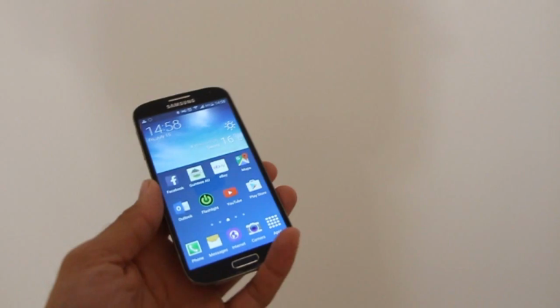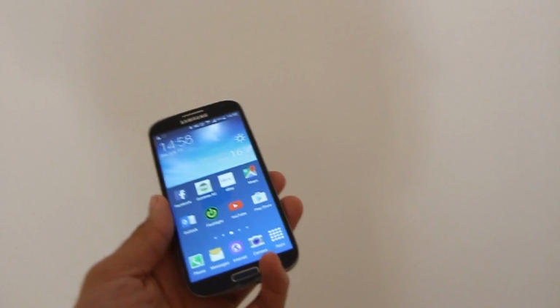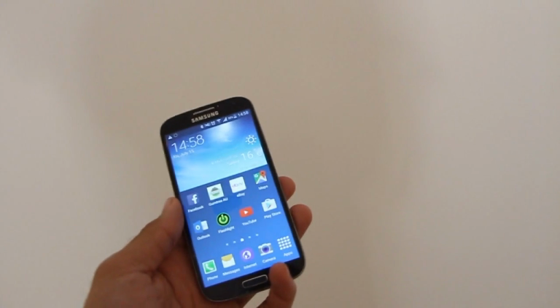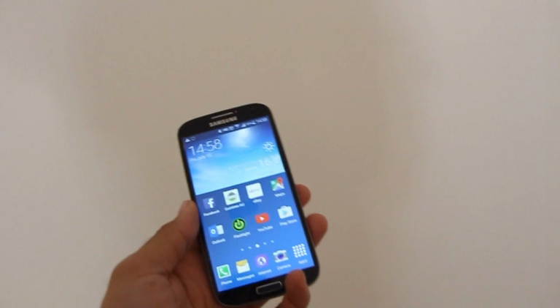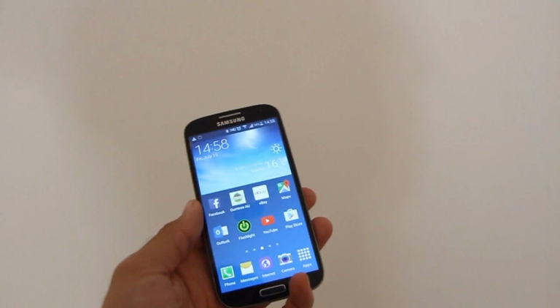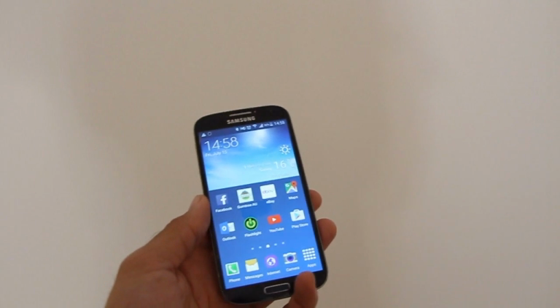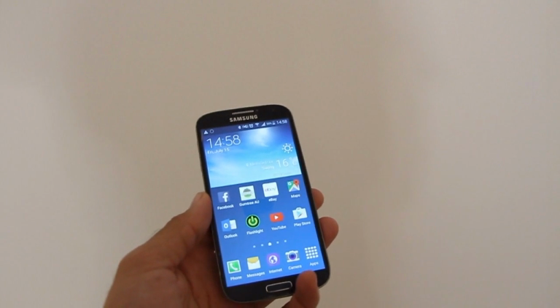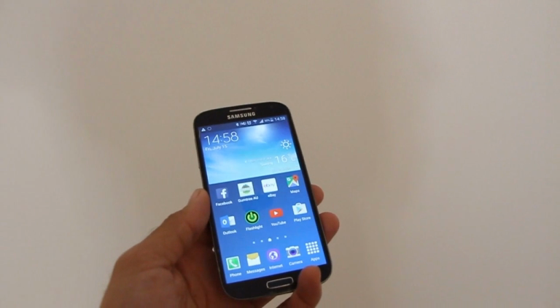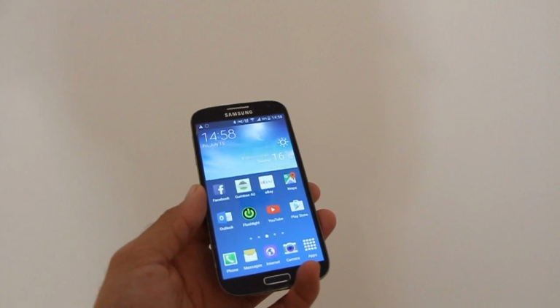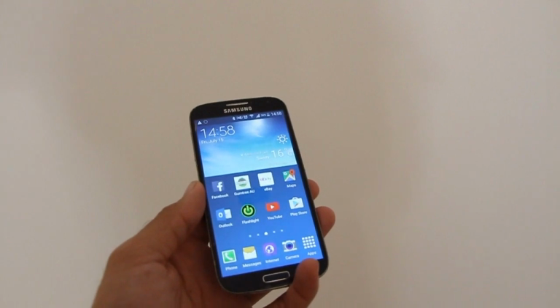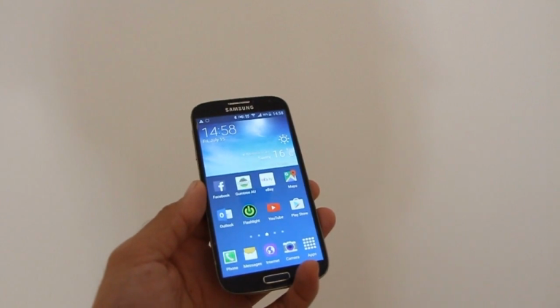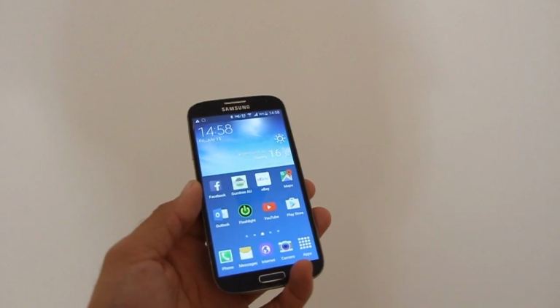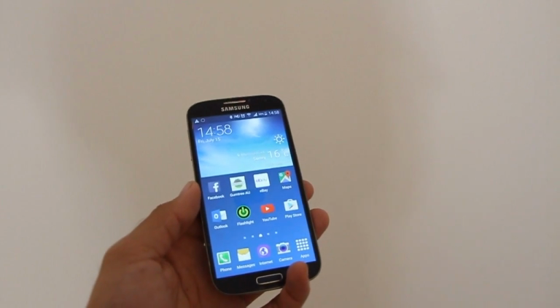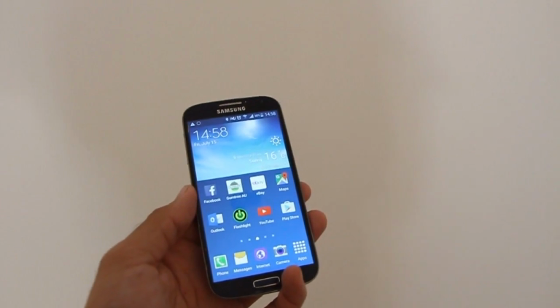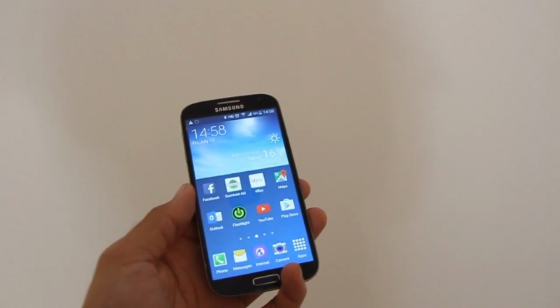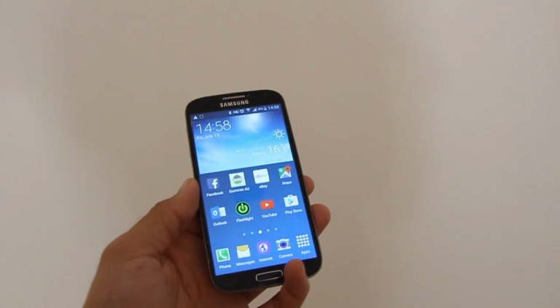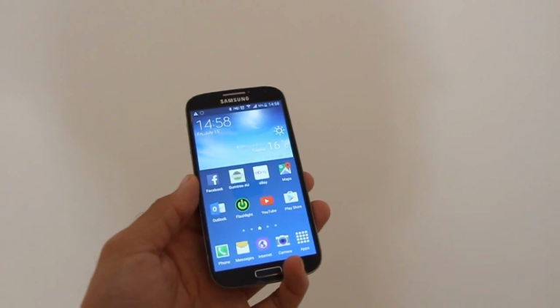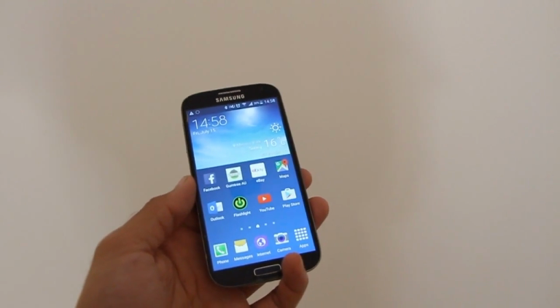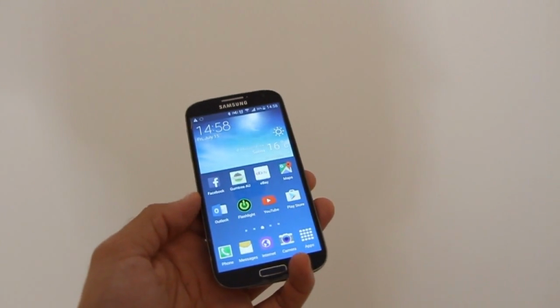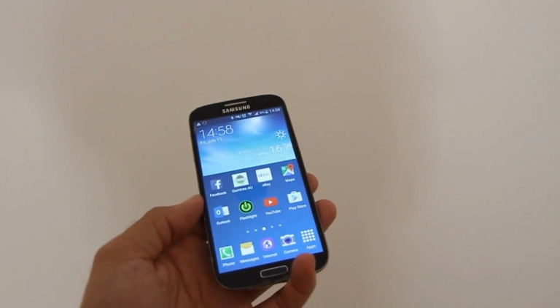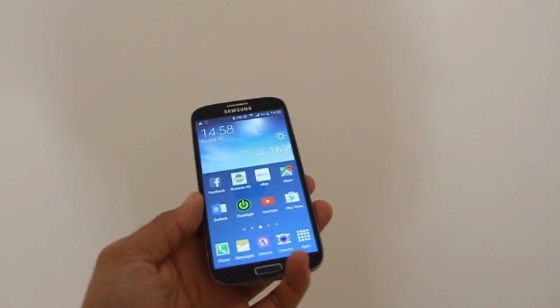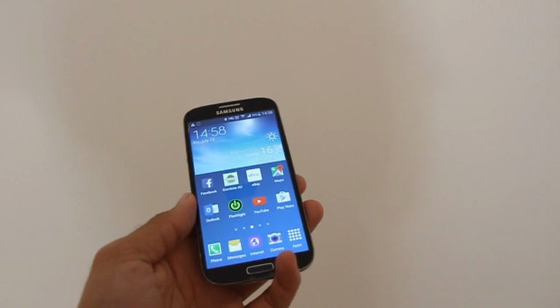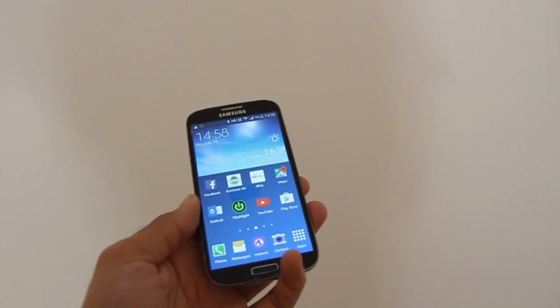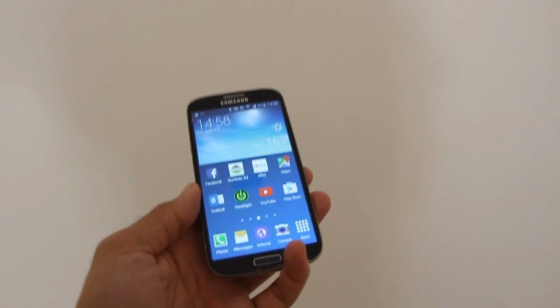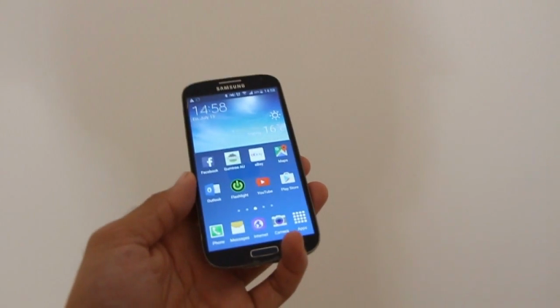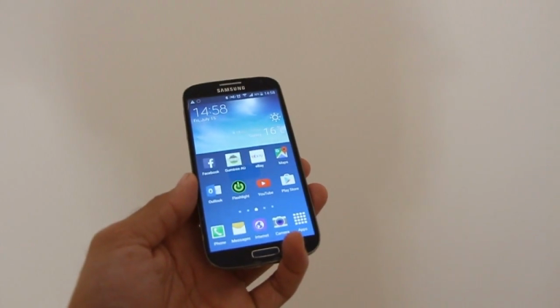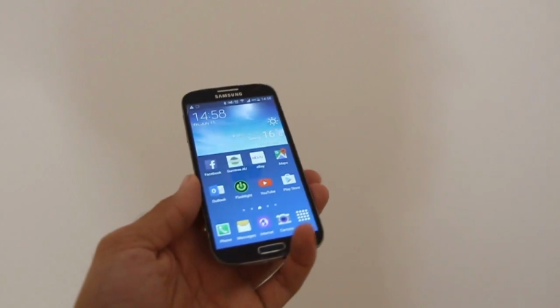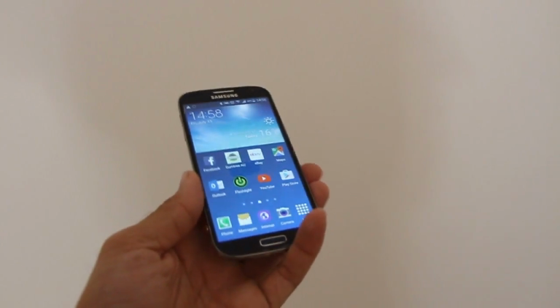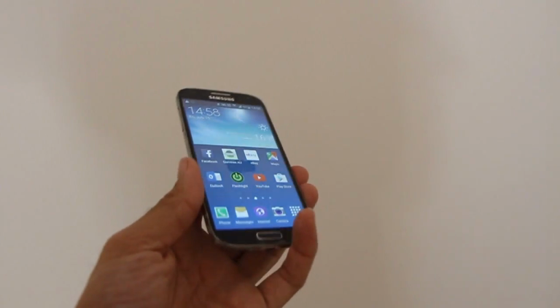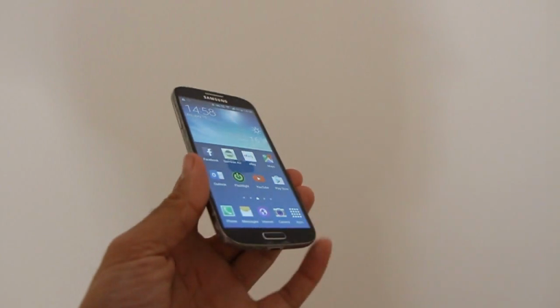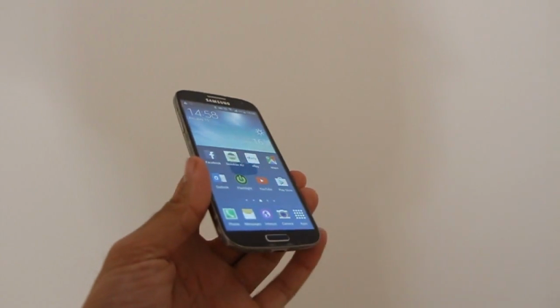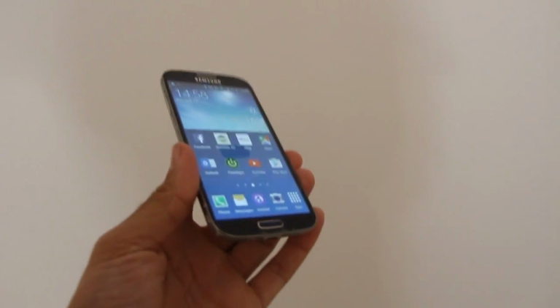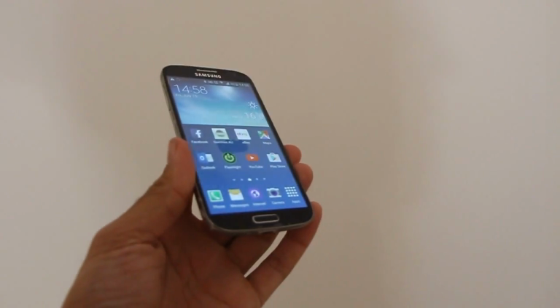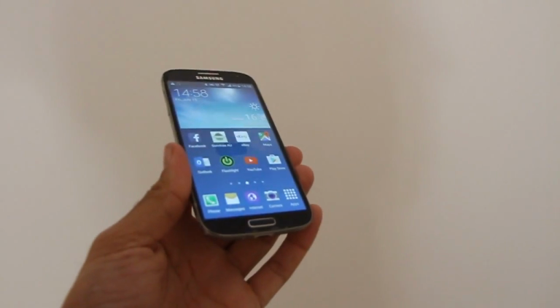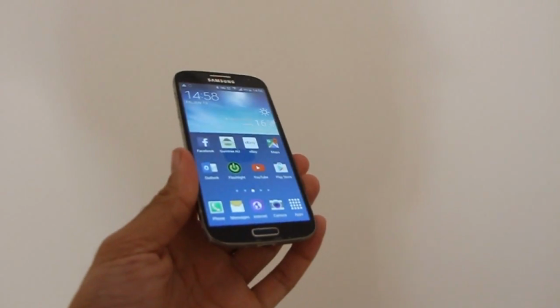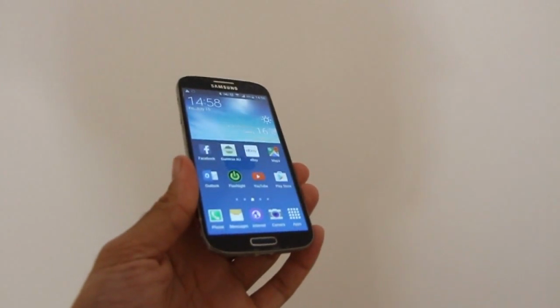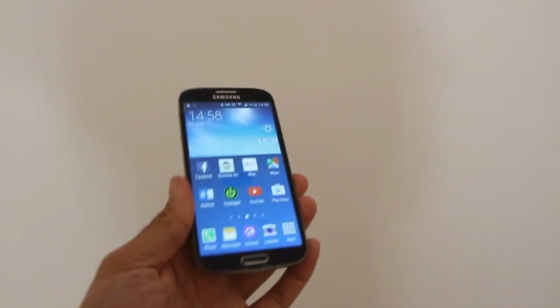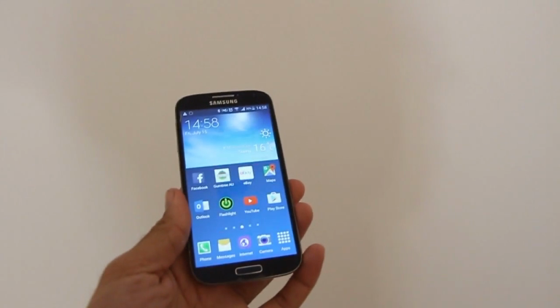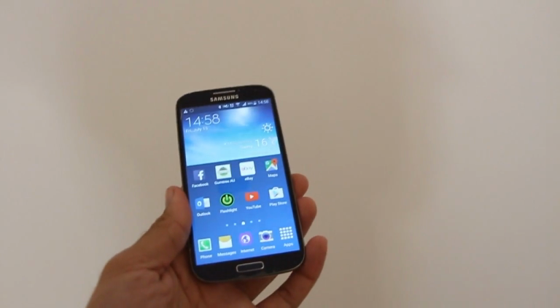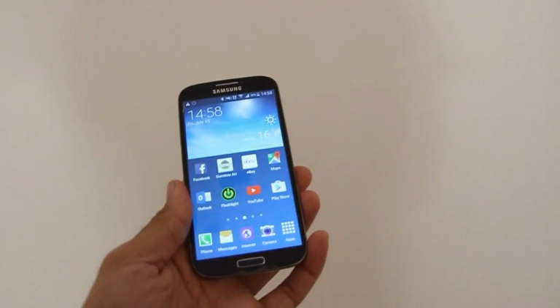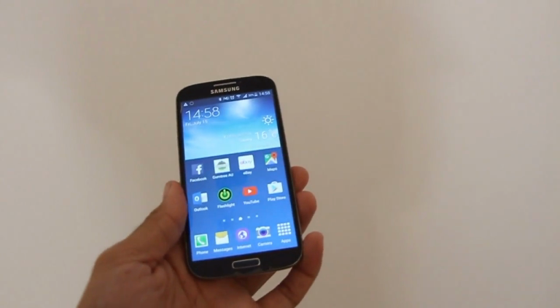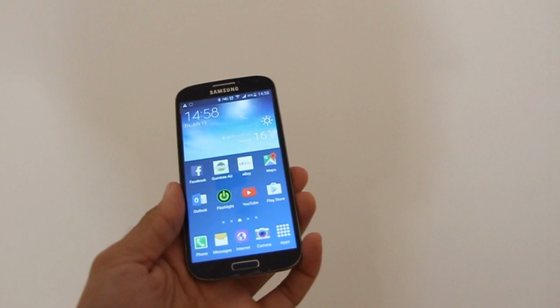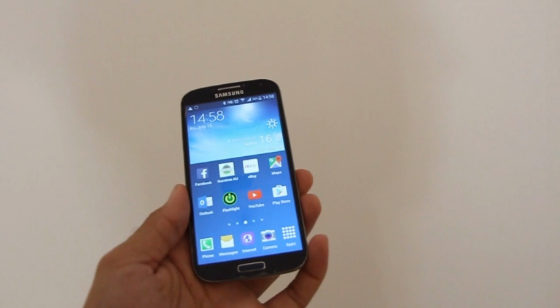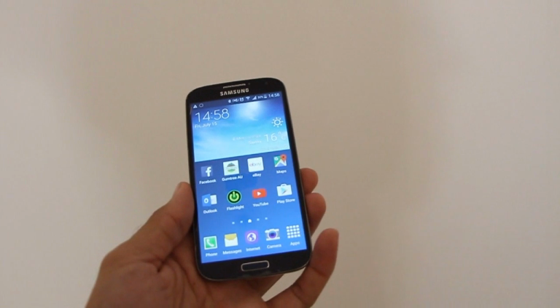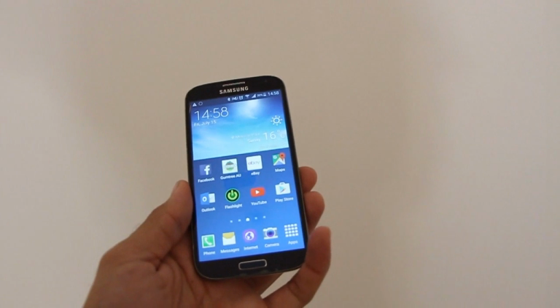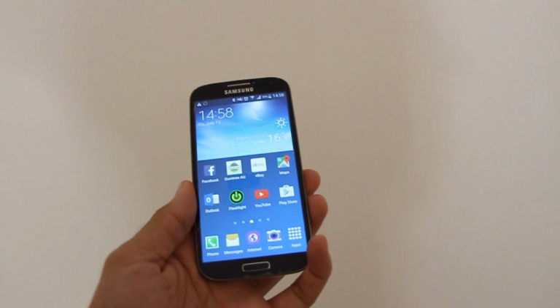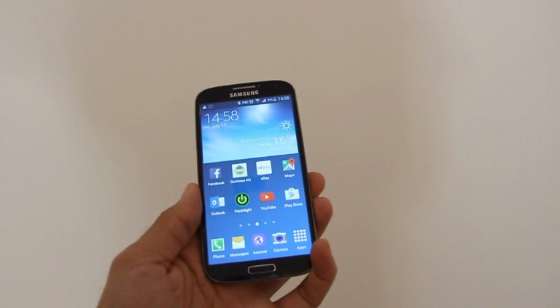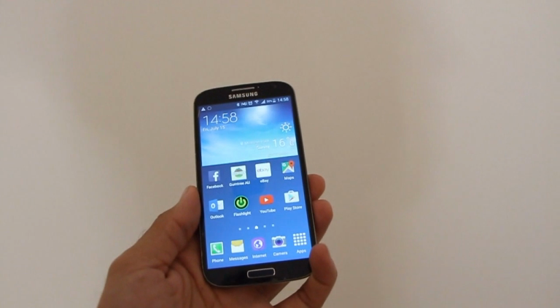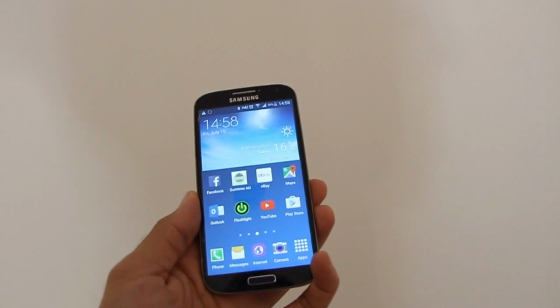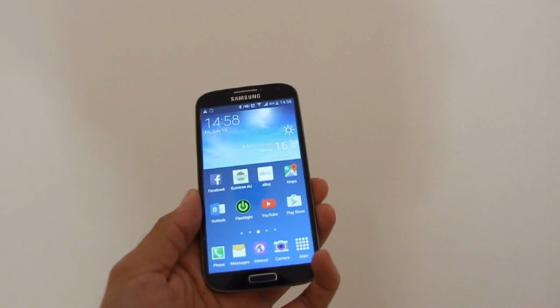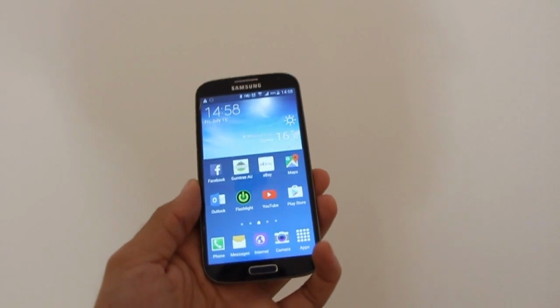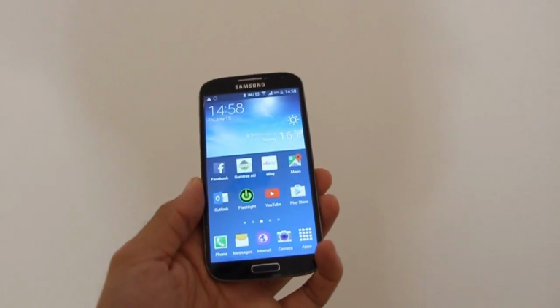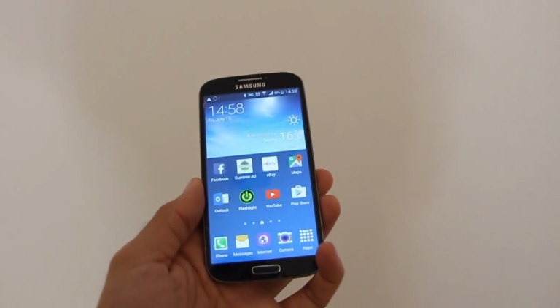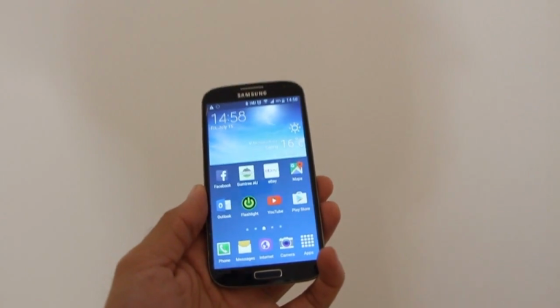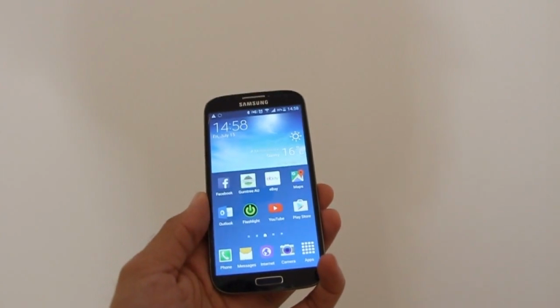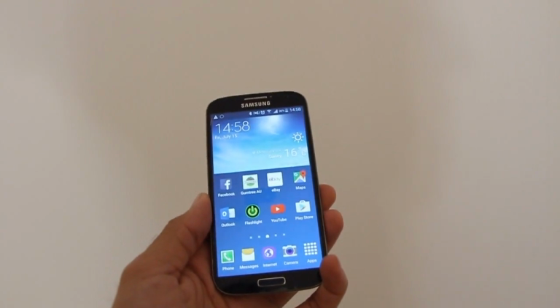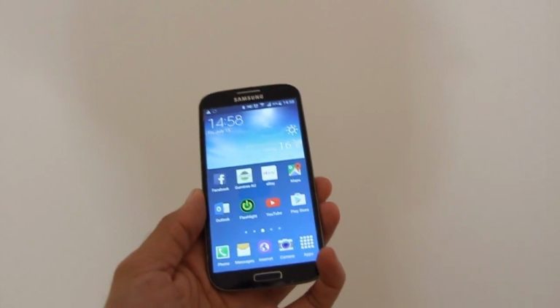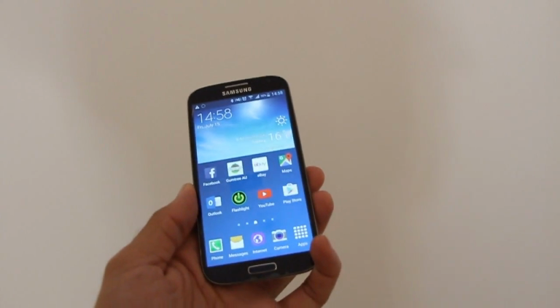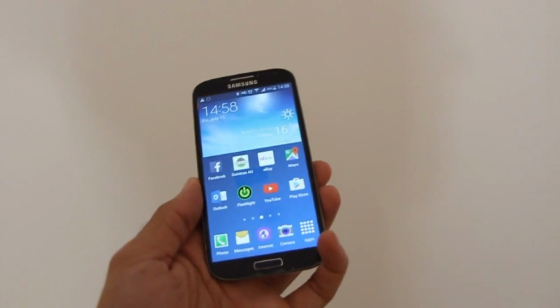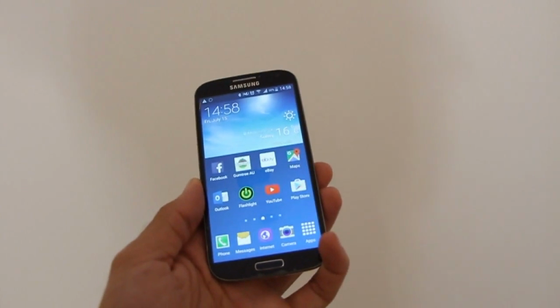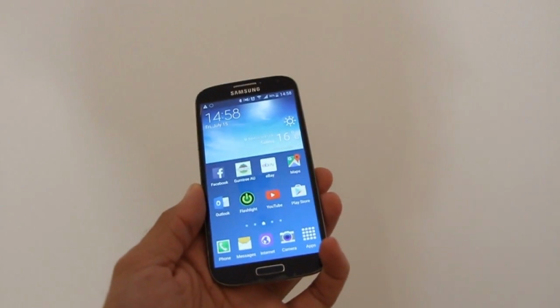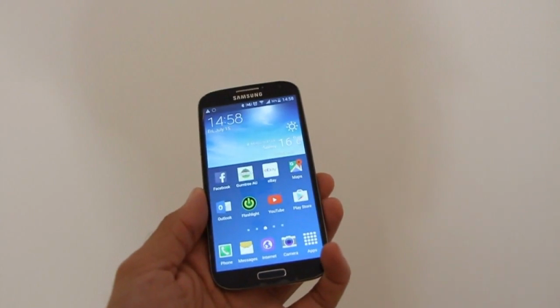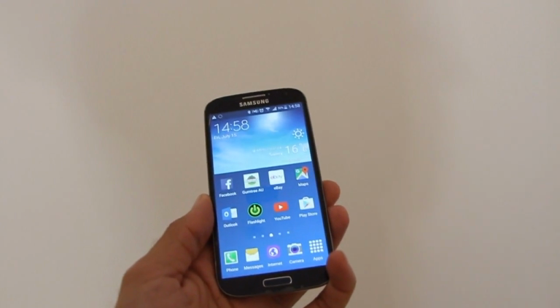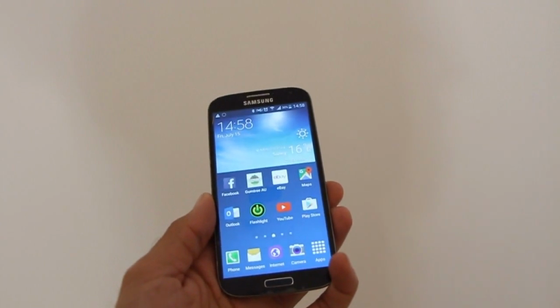This is a video tutorial on how to improve the signal strength you have on your Samsung Galaxy S4 for your GPS.